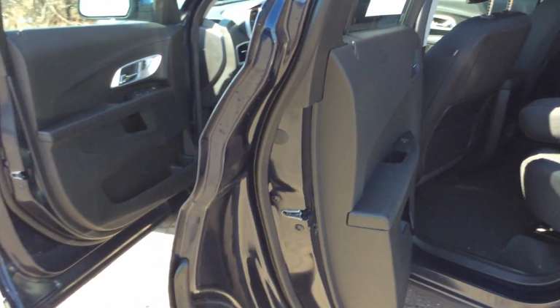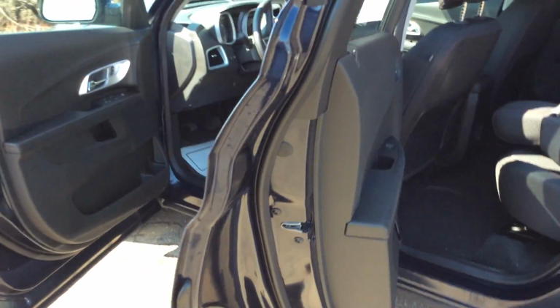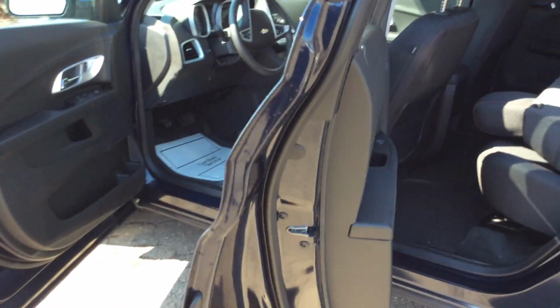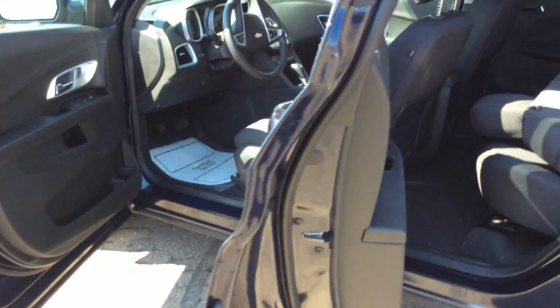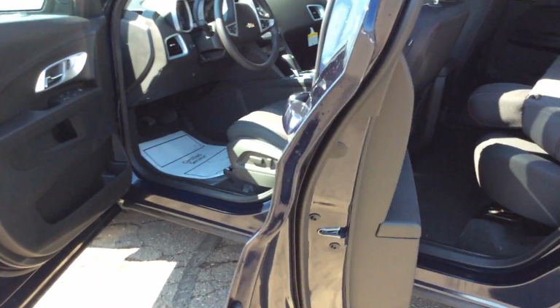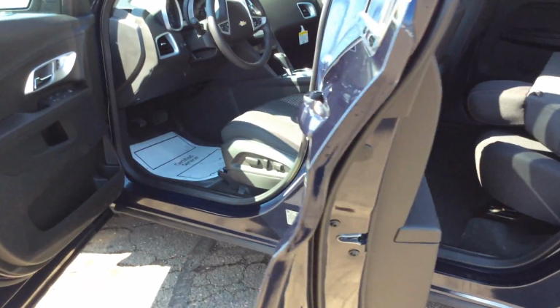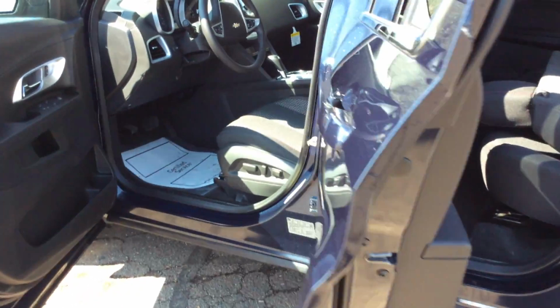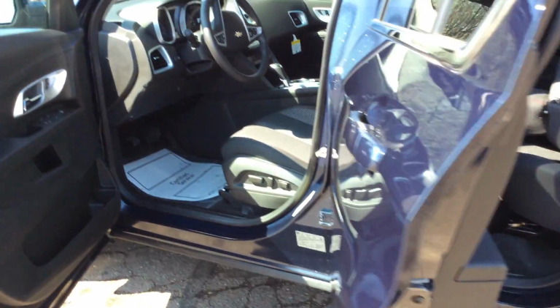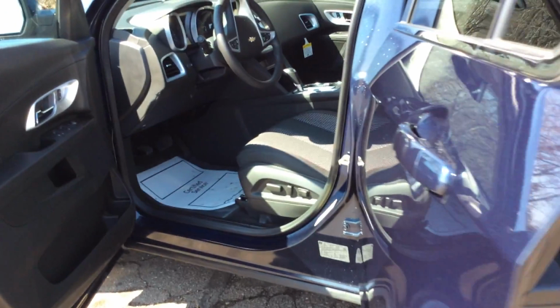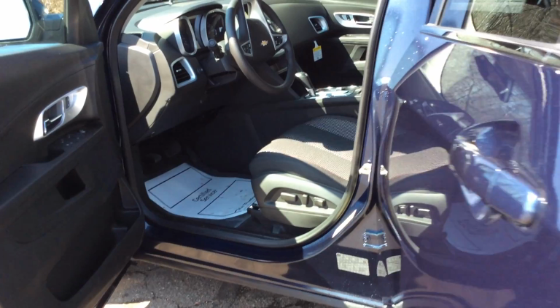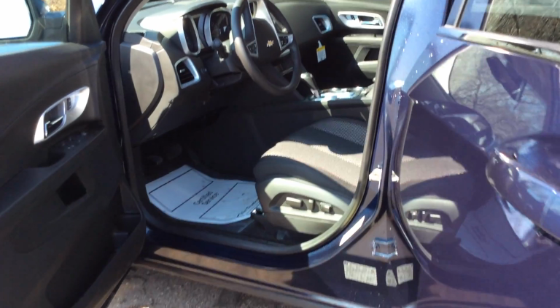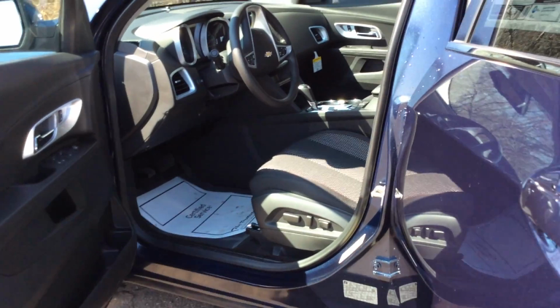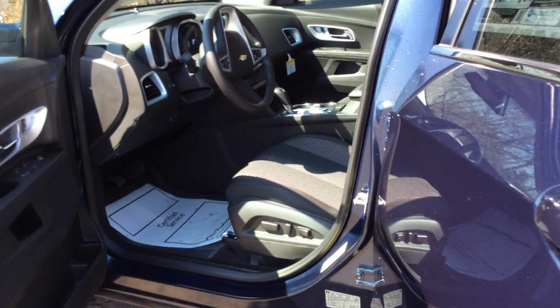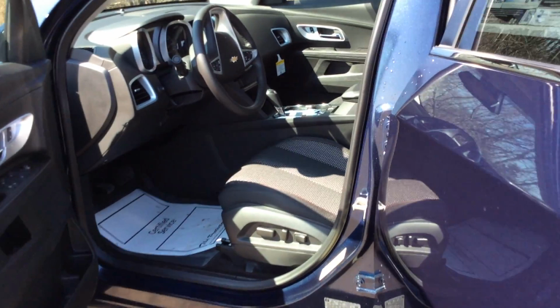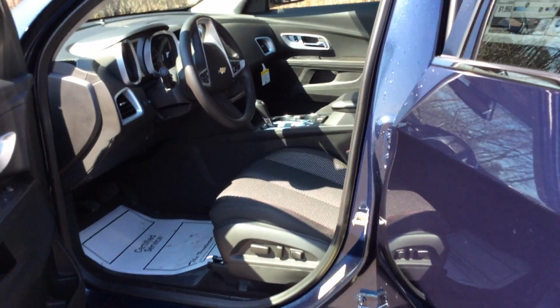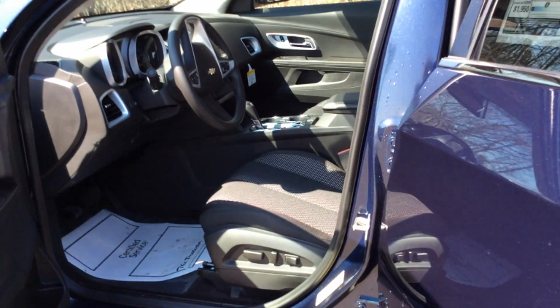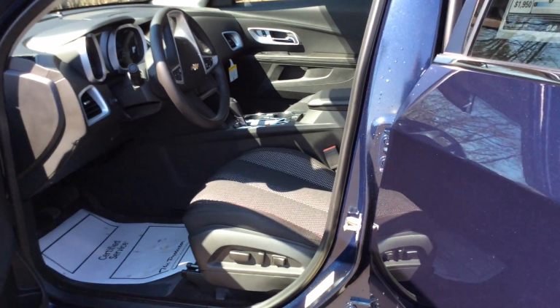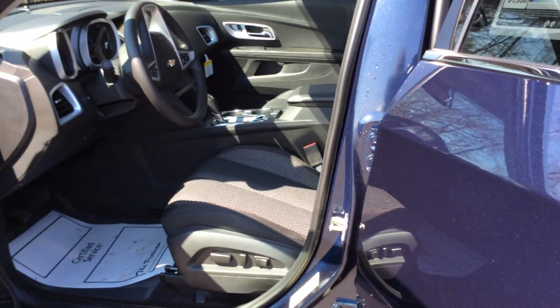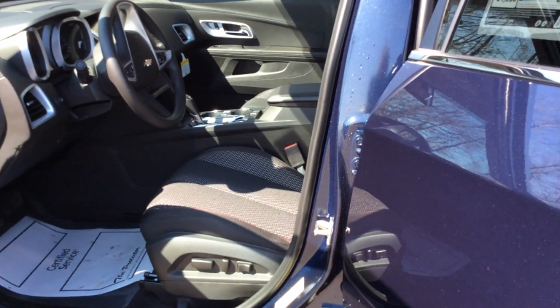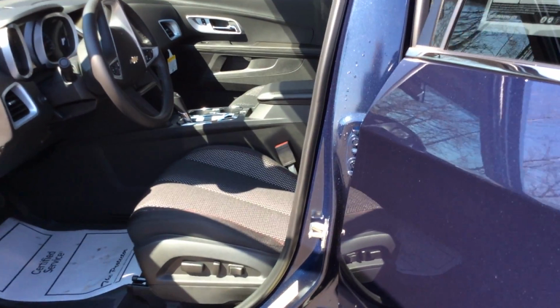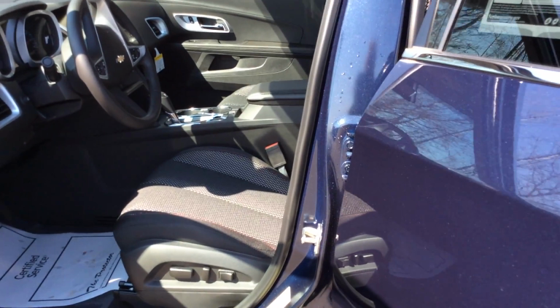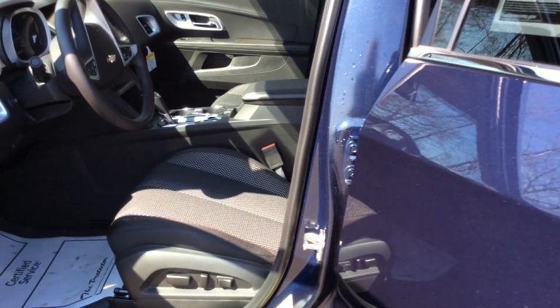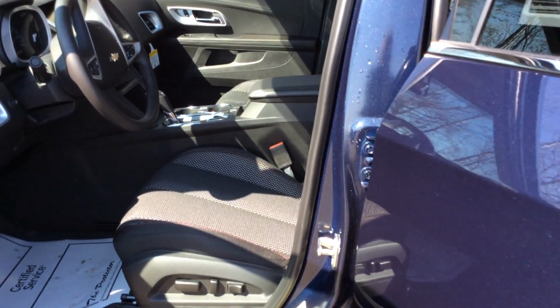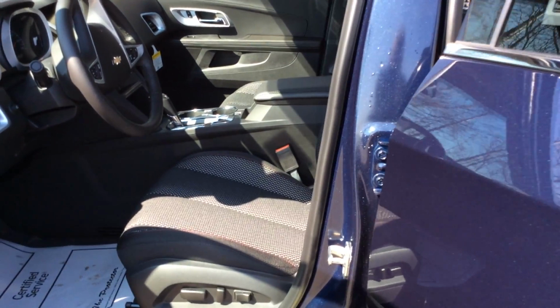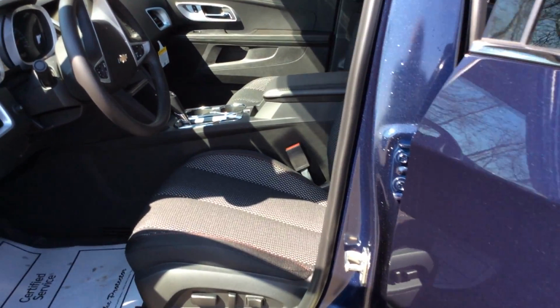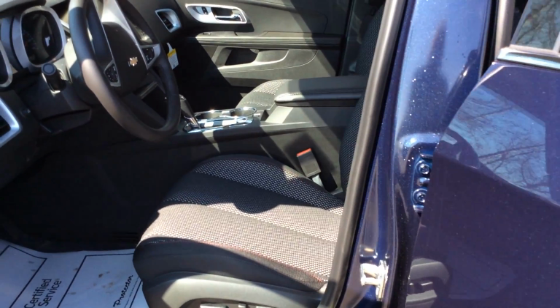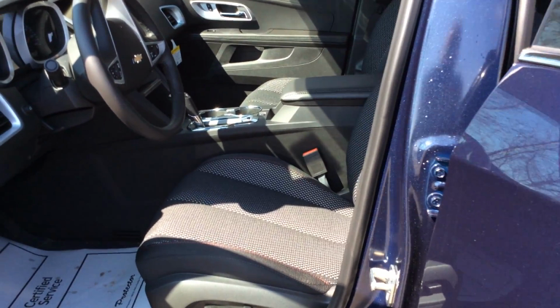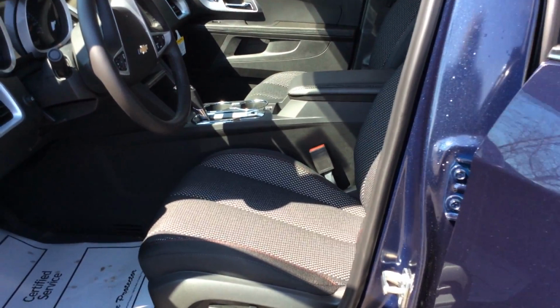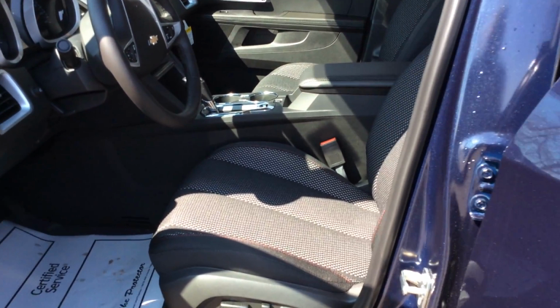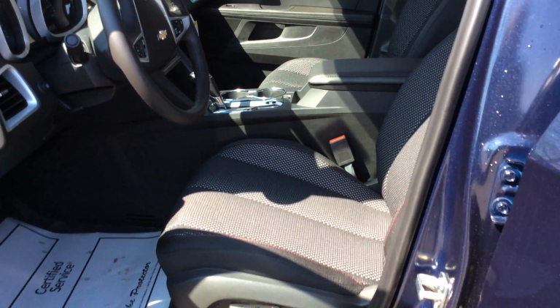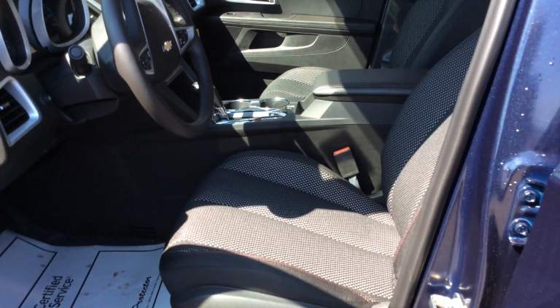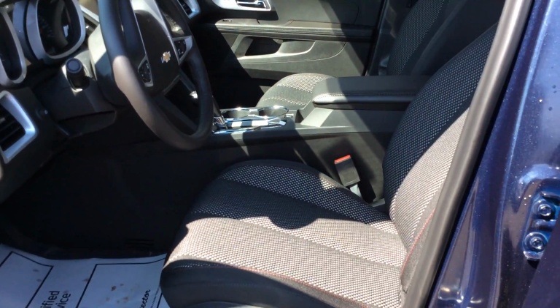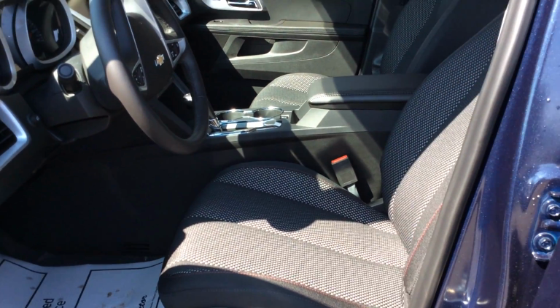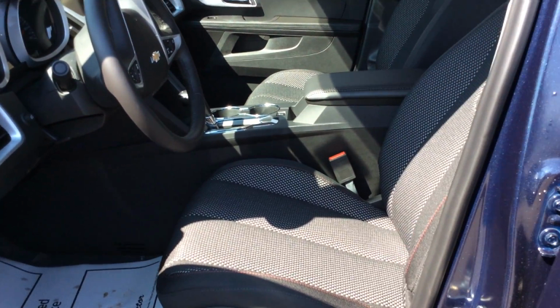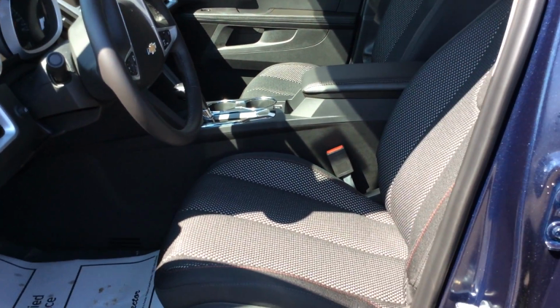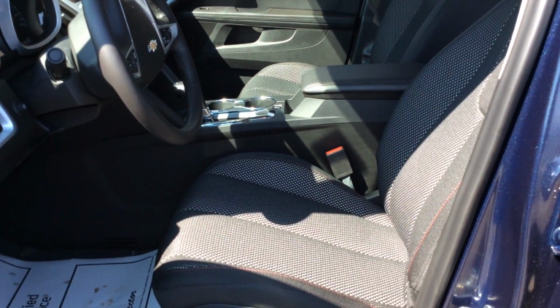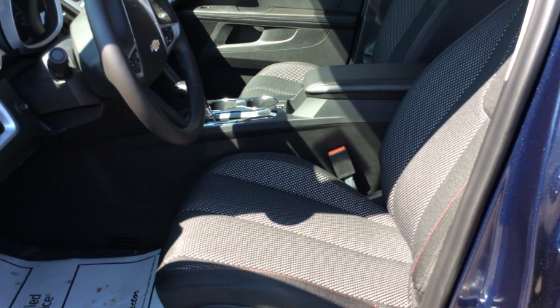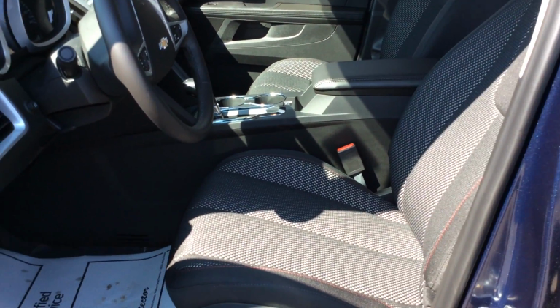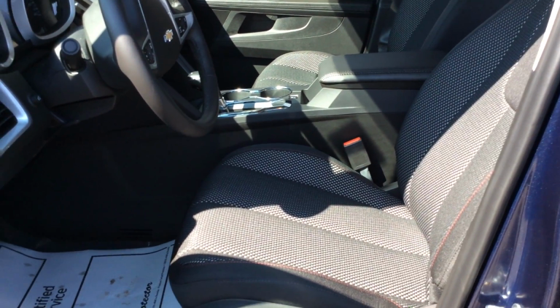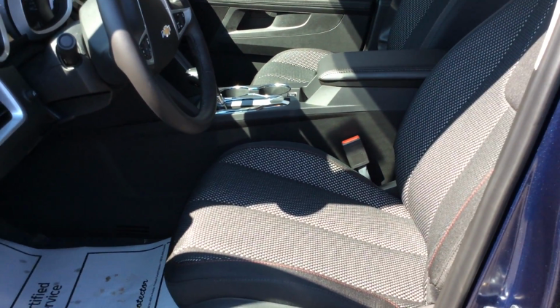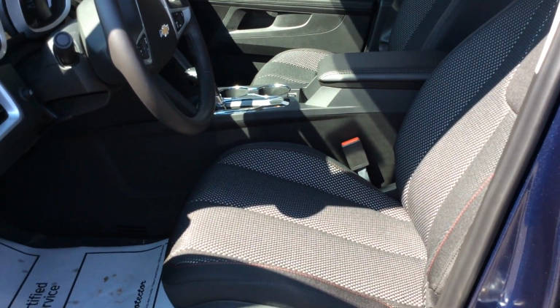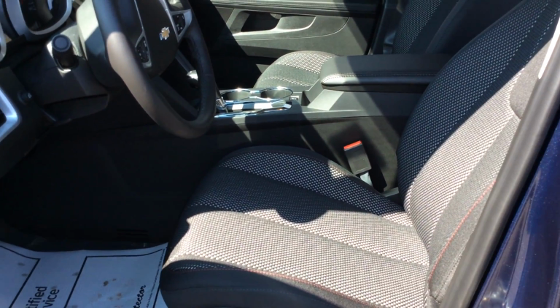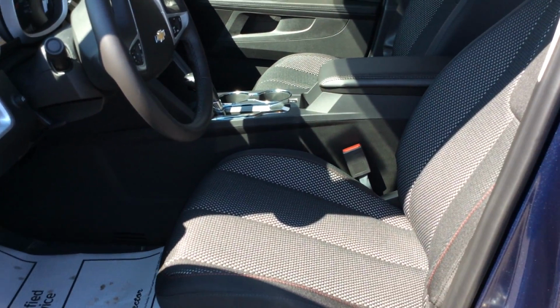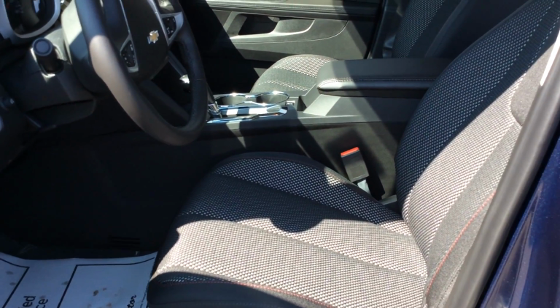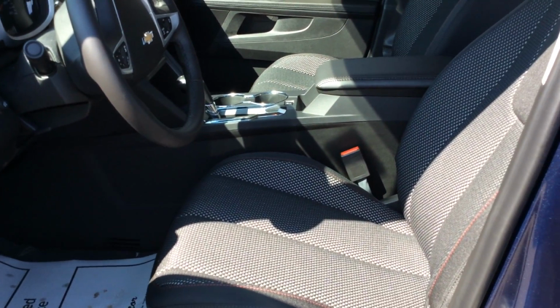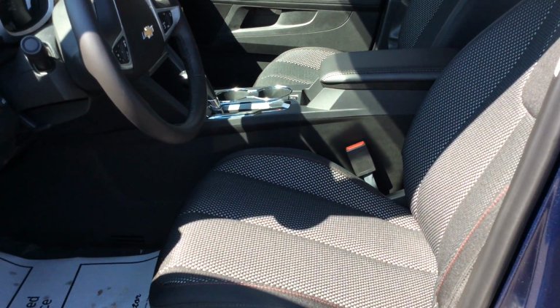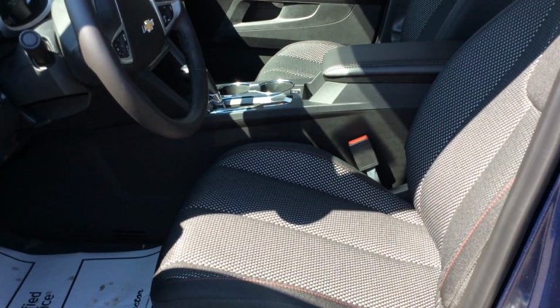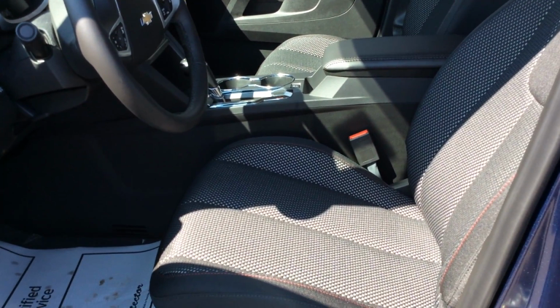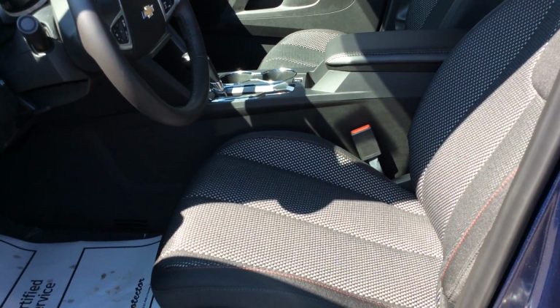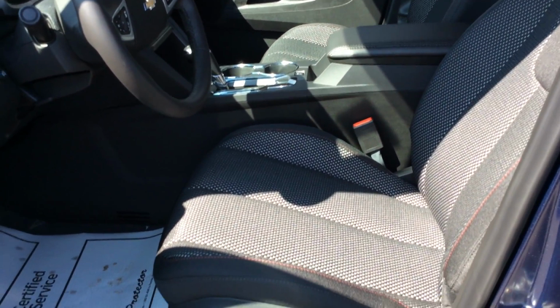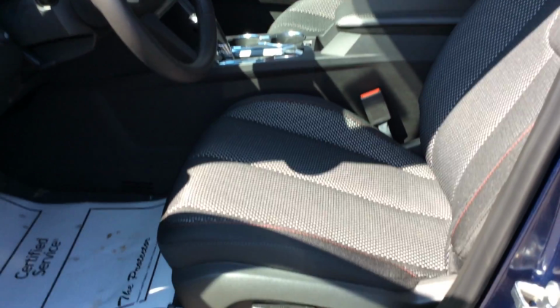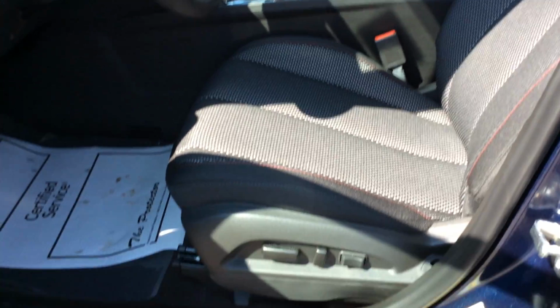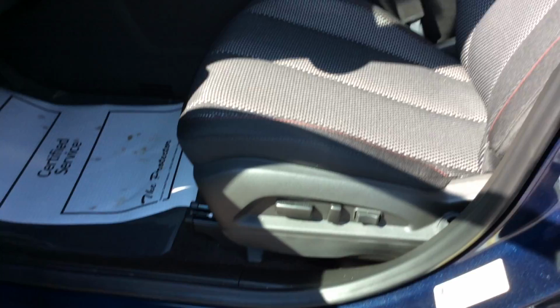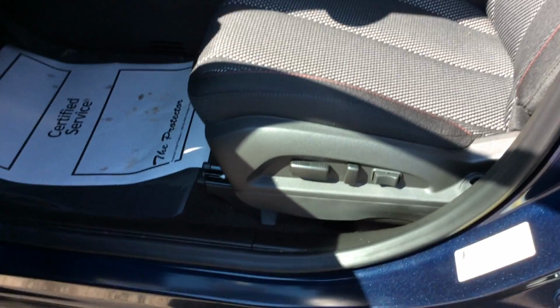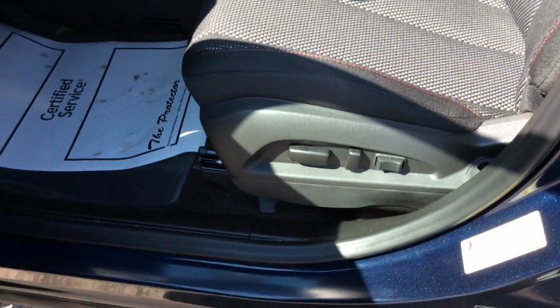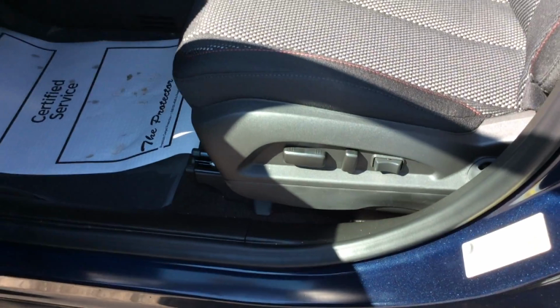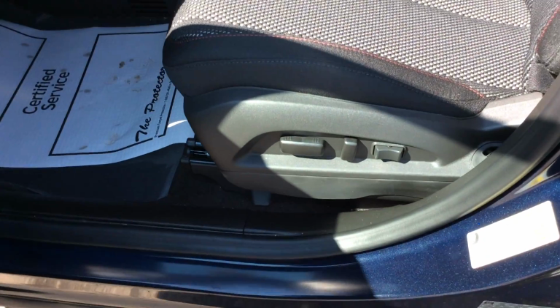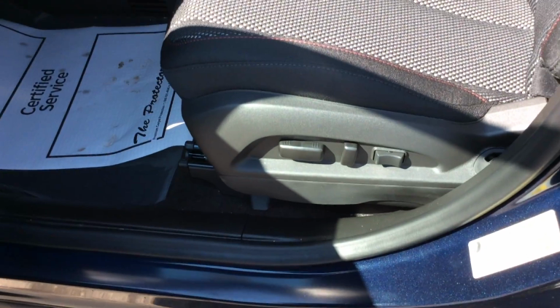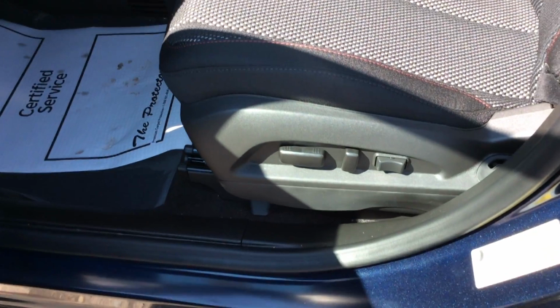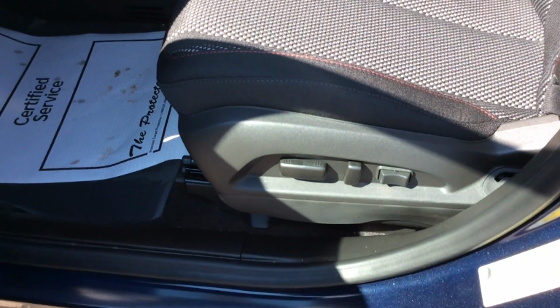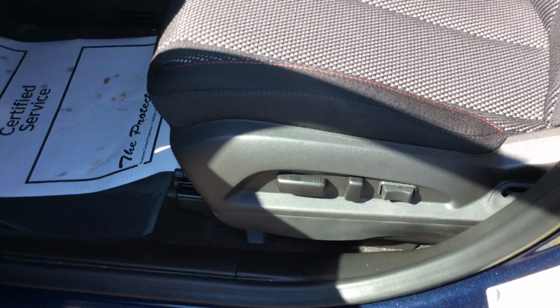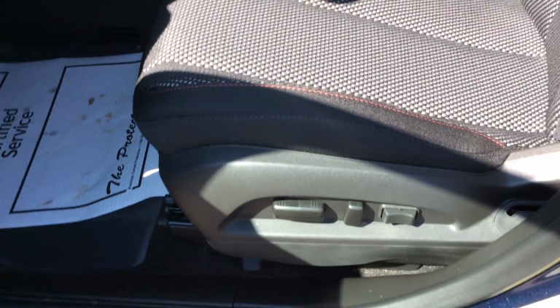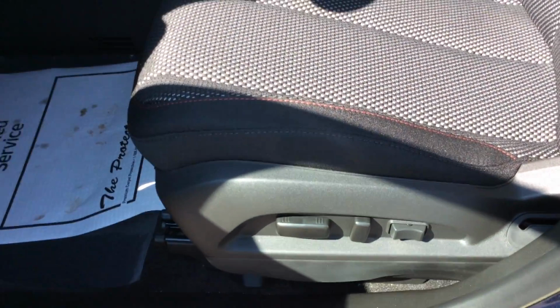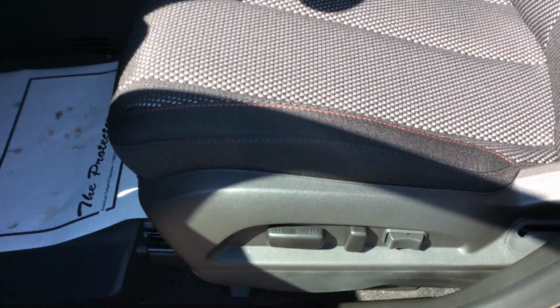In the back end, you can fully see there's a 60-40 seat that comes down so you have access to put larger items into this vehicle.